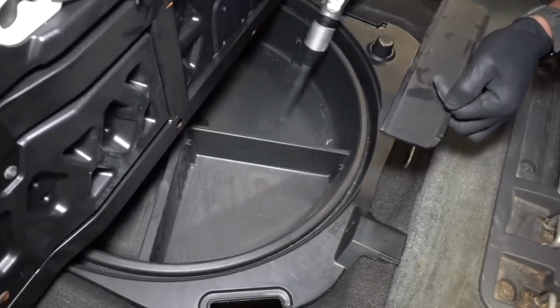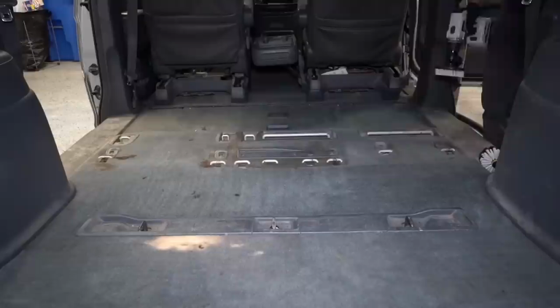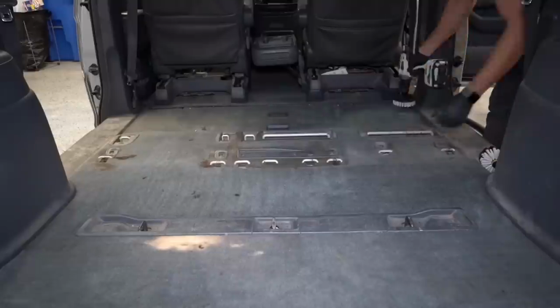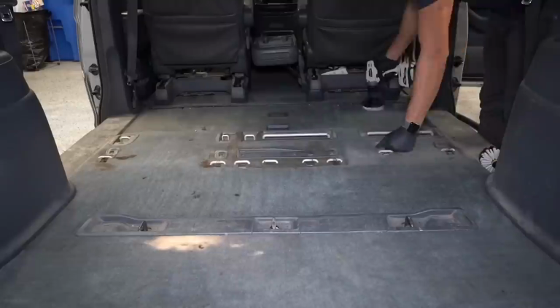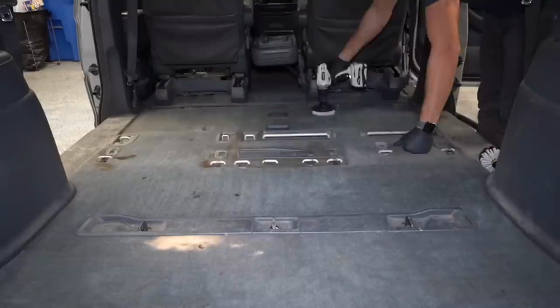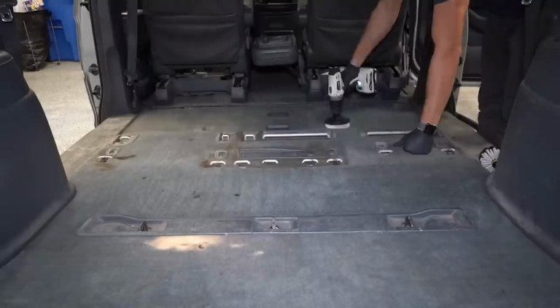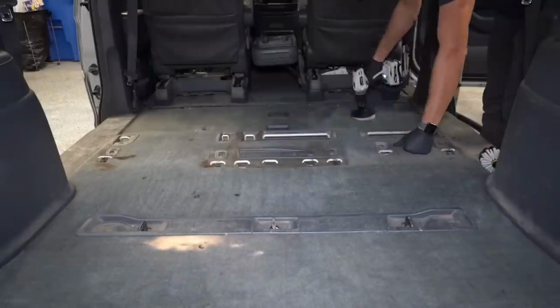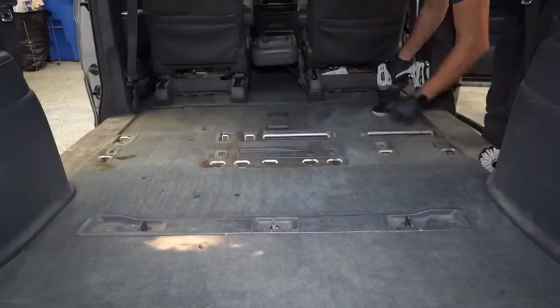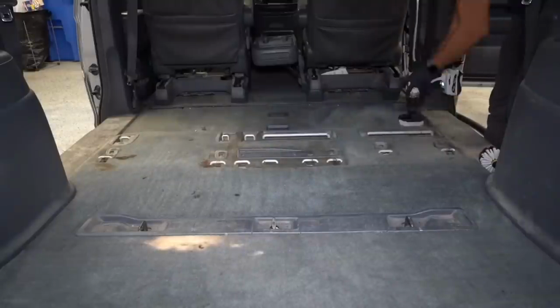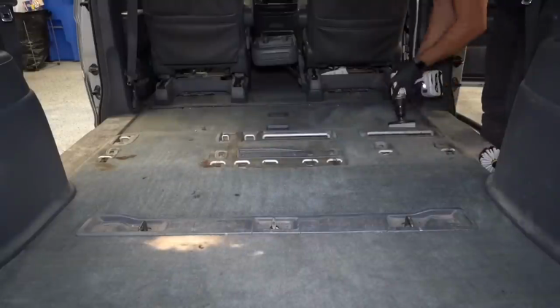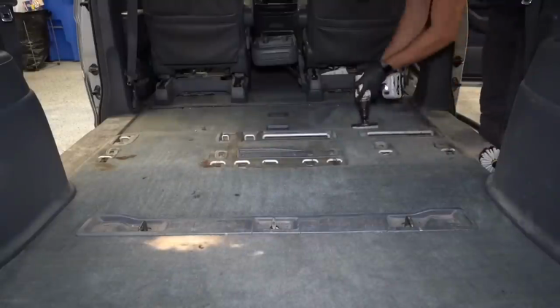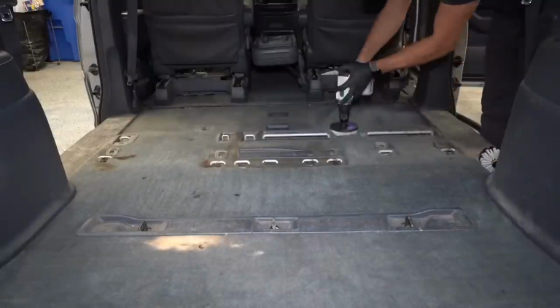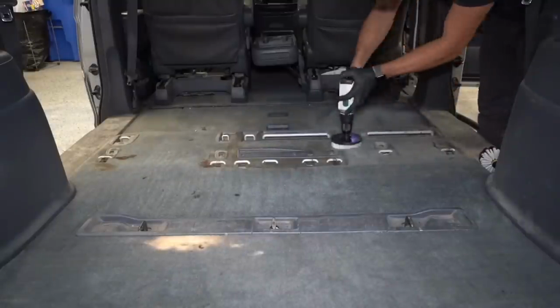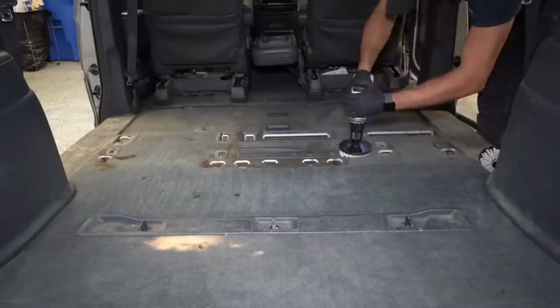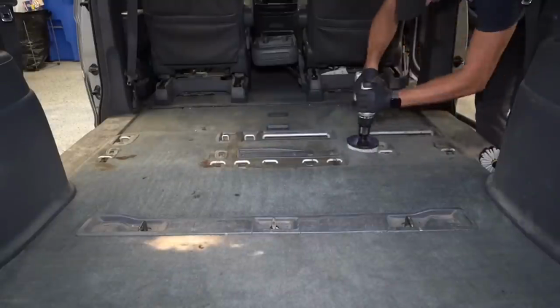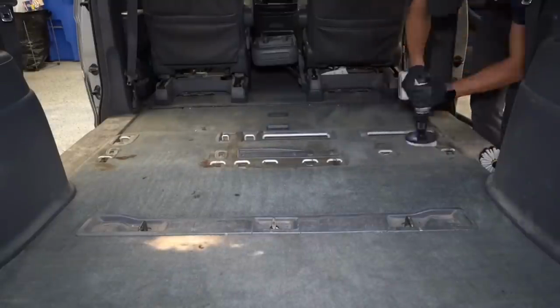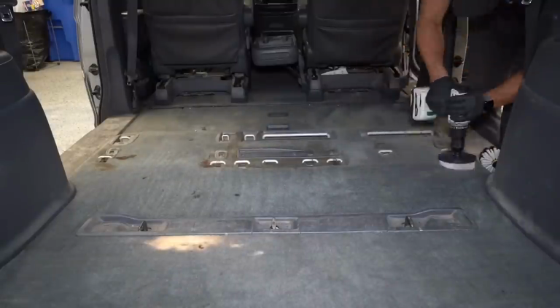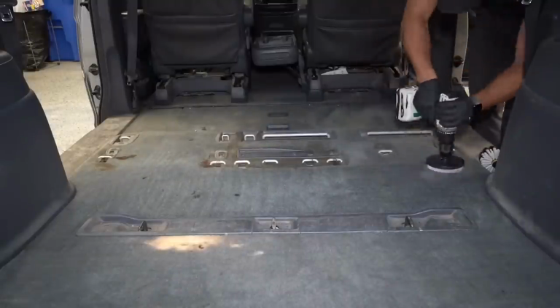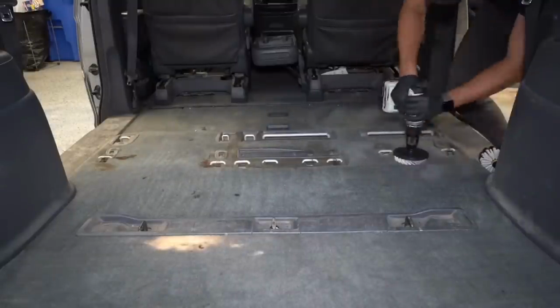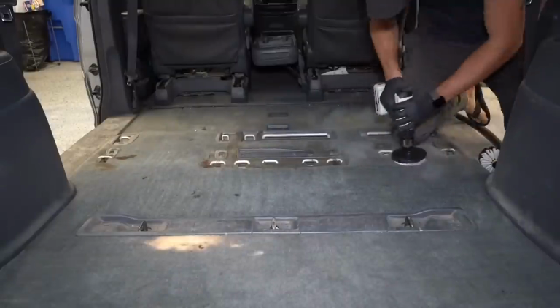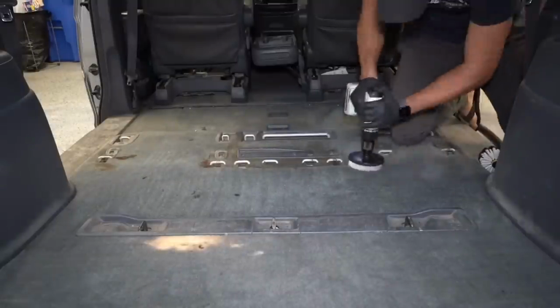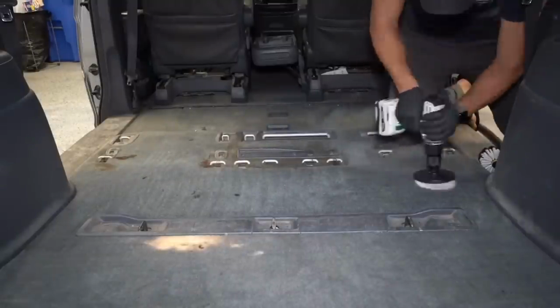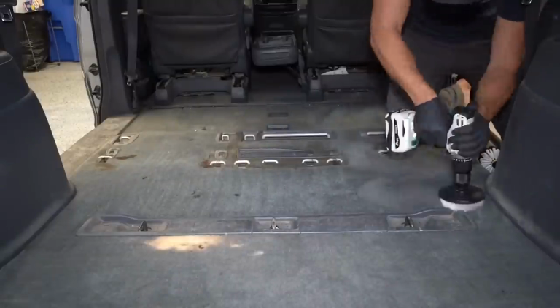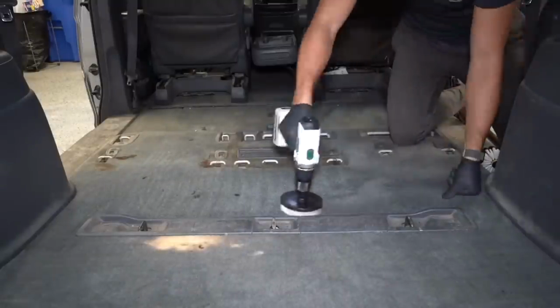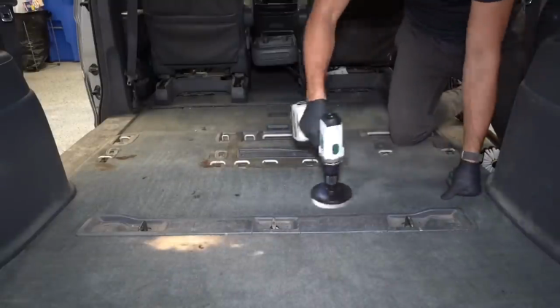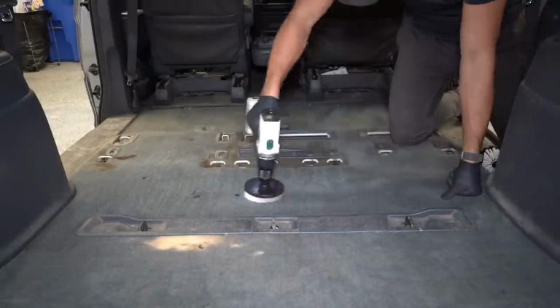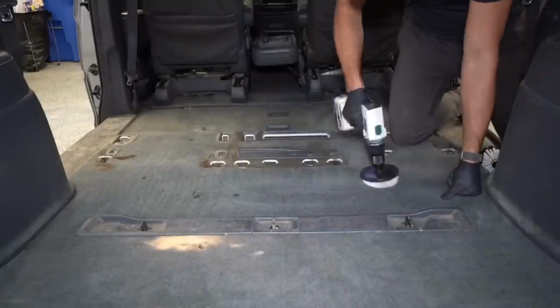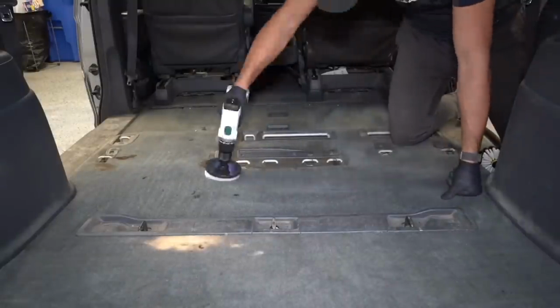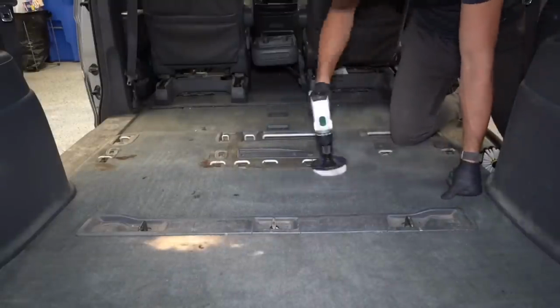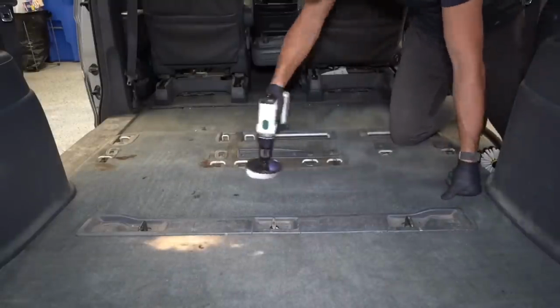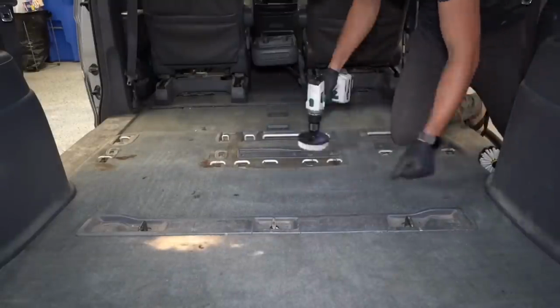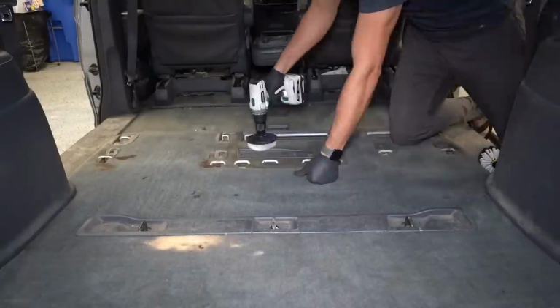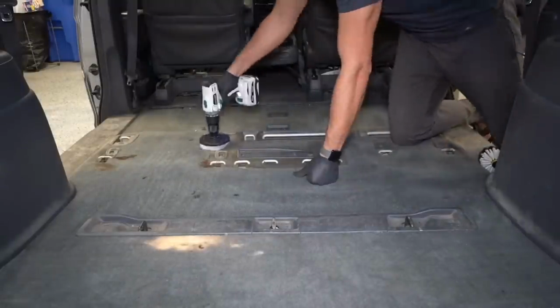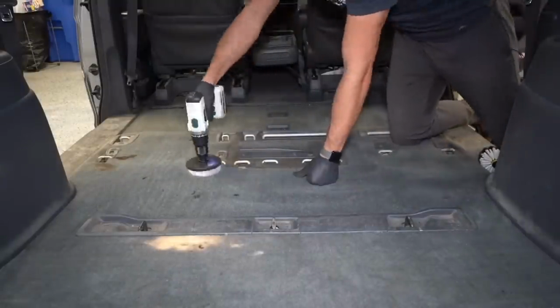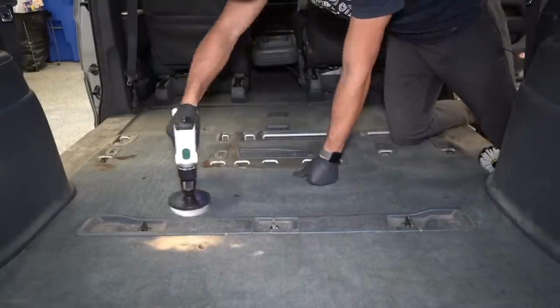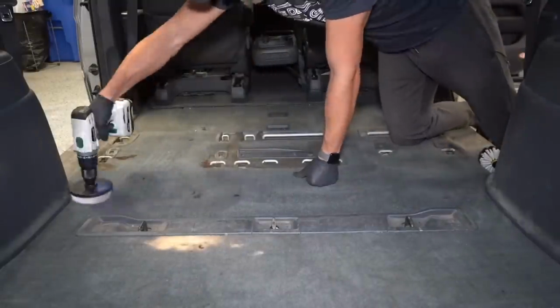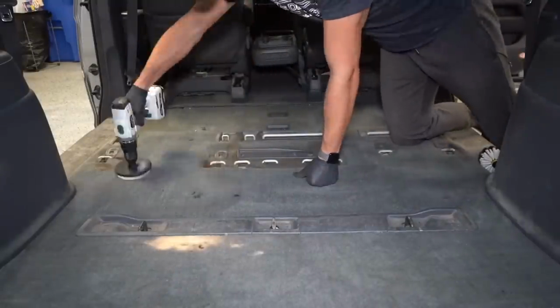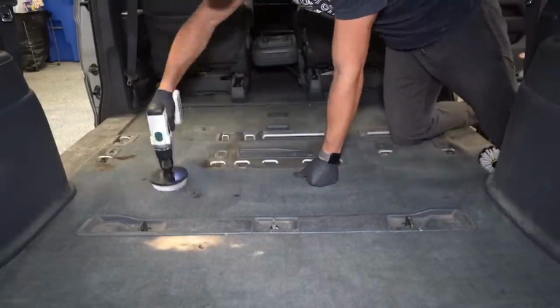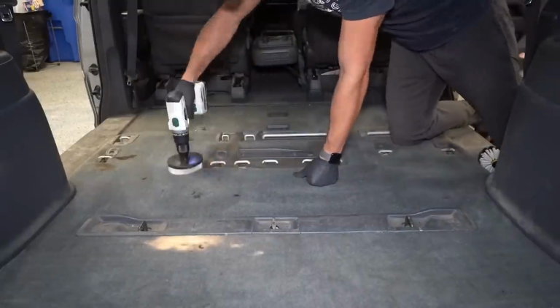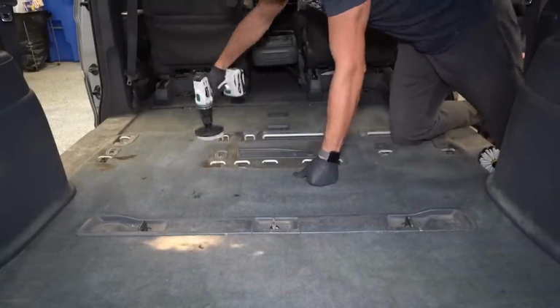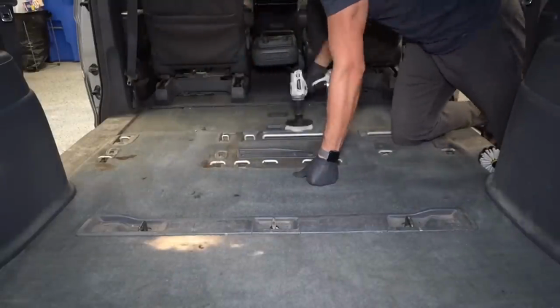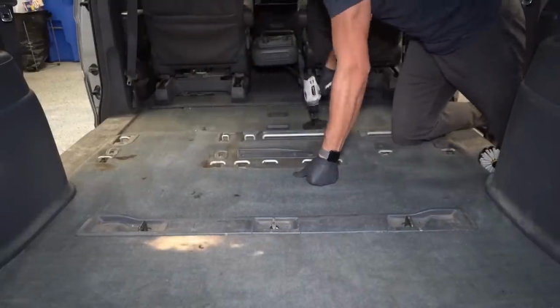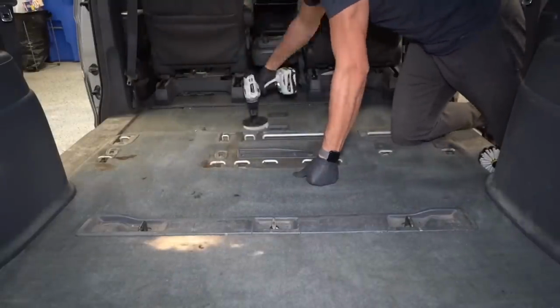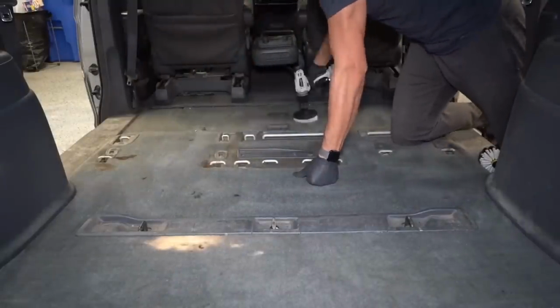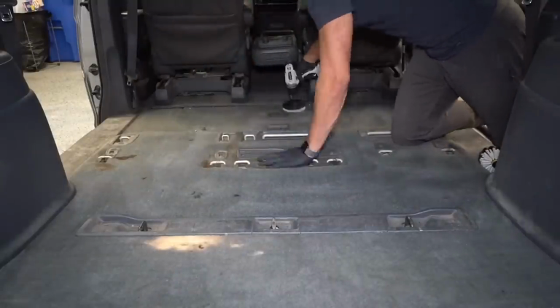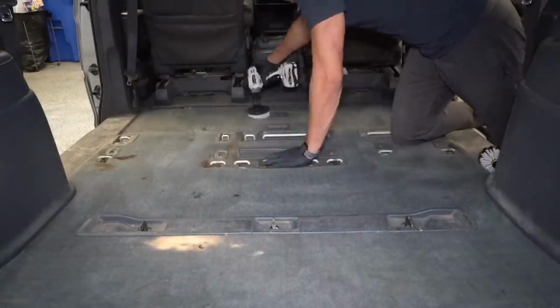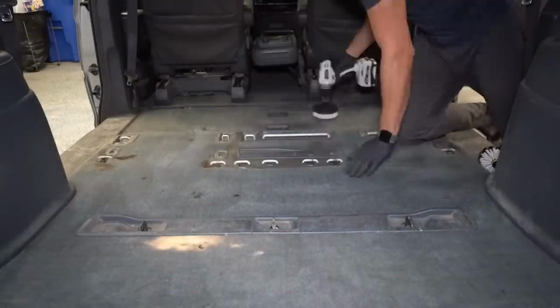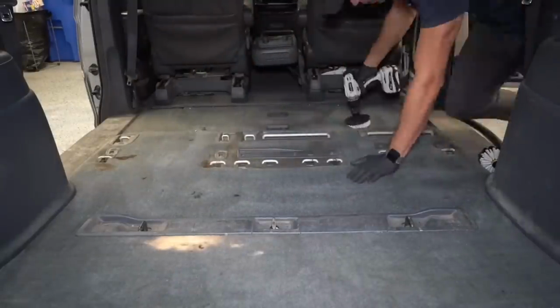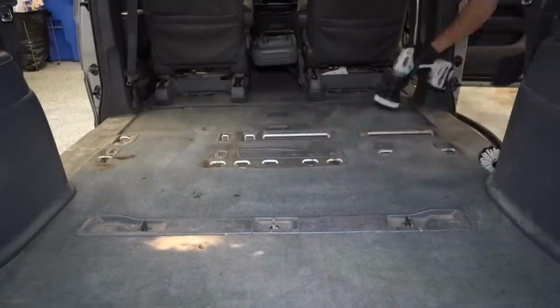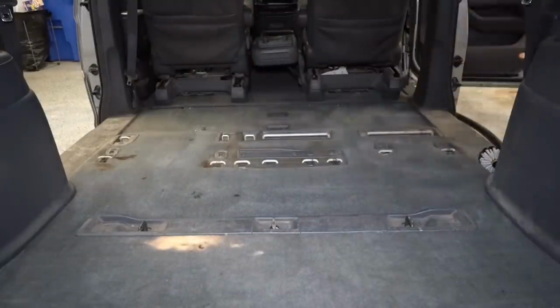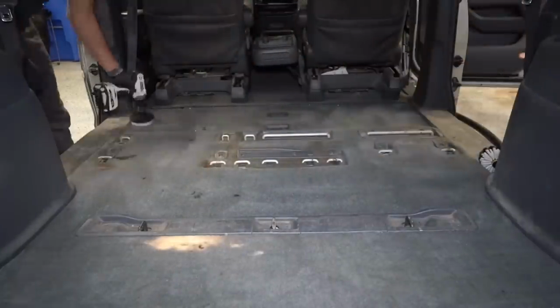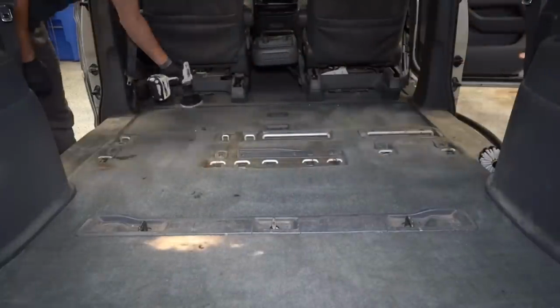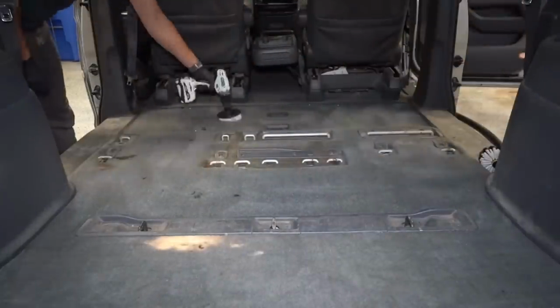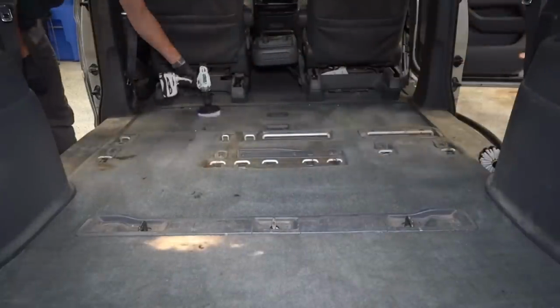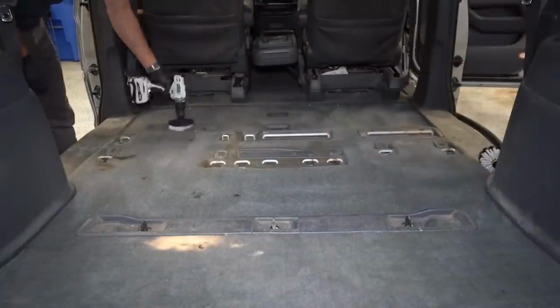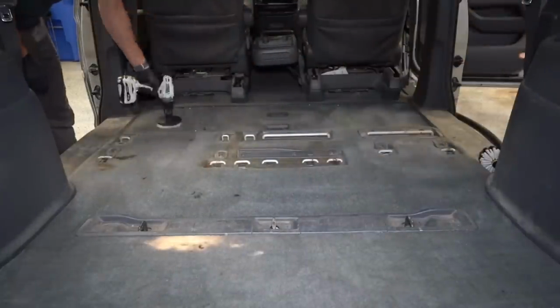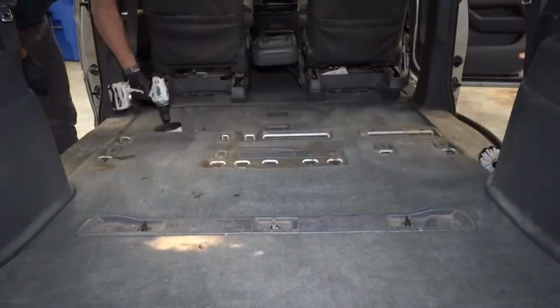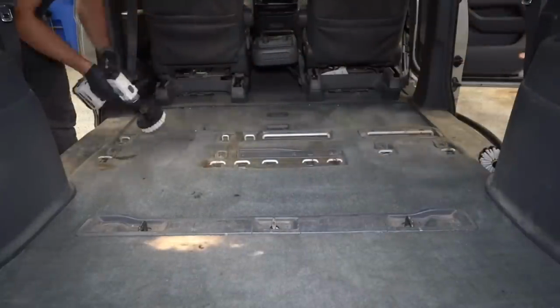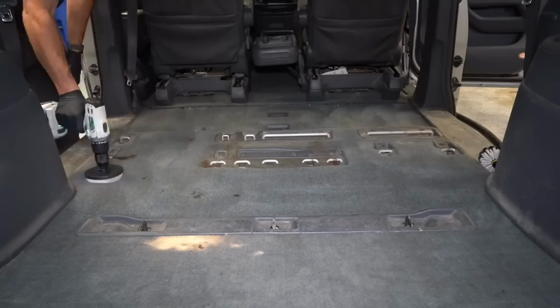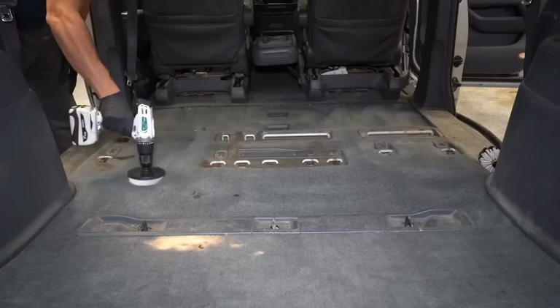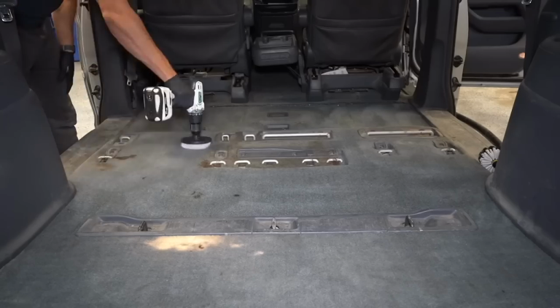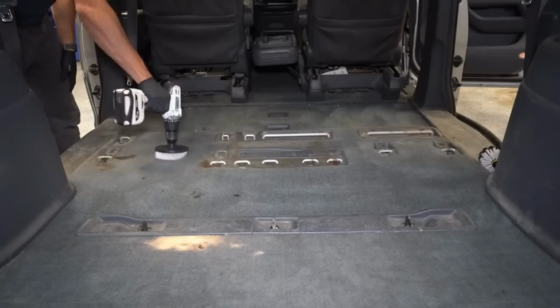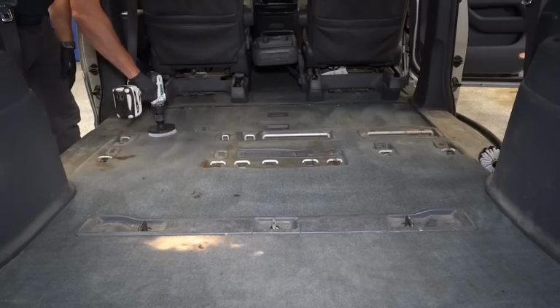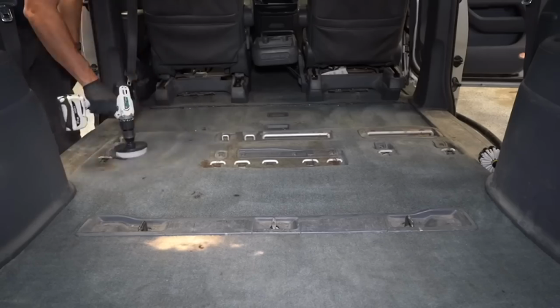I'm using the carpet brush here to try to lift up any remaining dirt from the carpets before I get started with the extractor, and then I'll just quickly go over it all with the vacuum again.